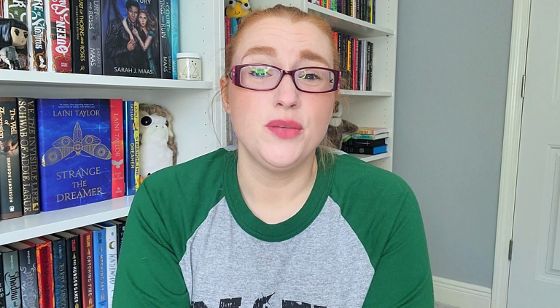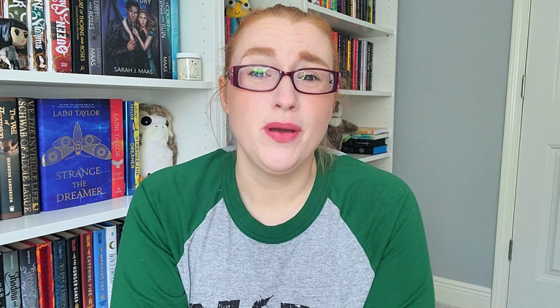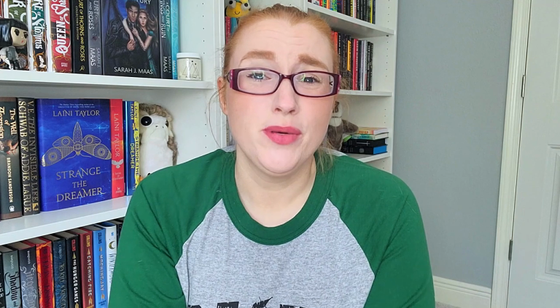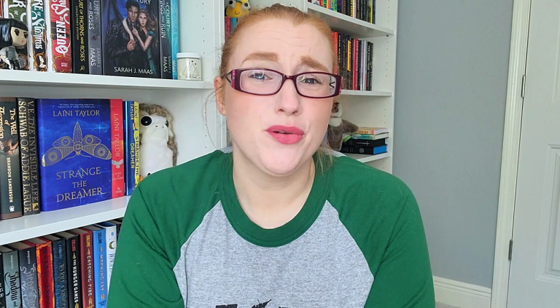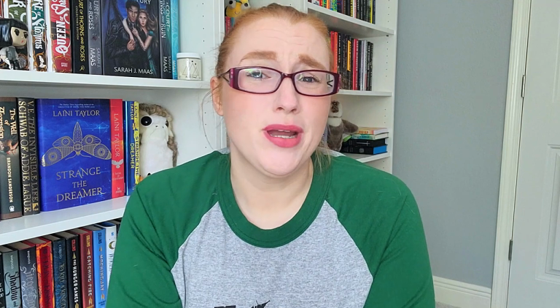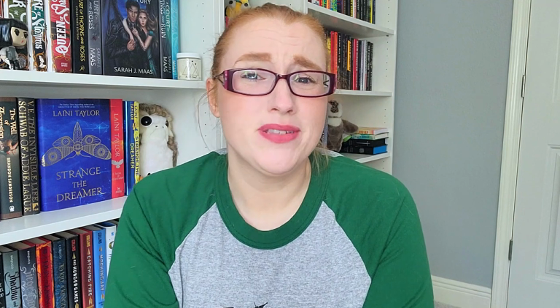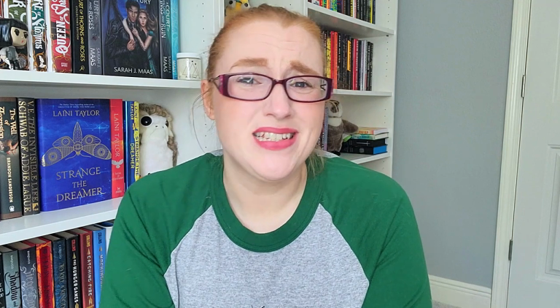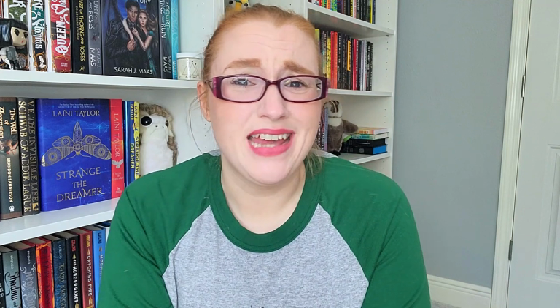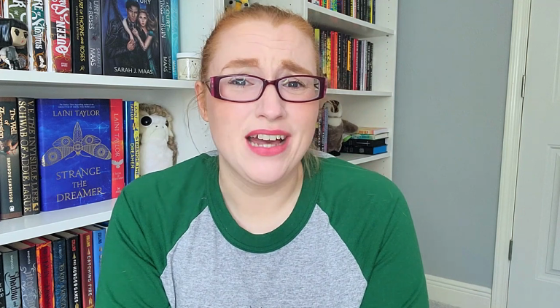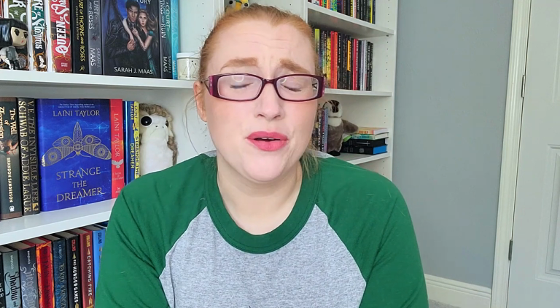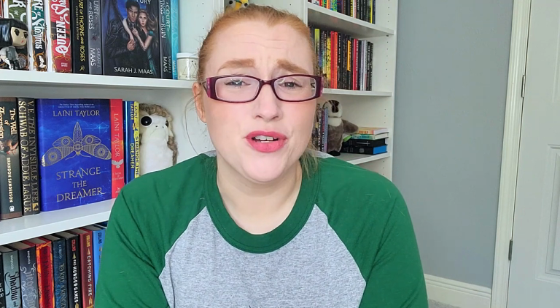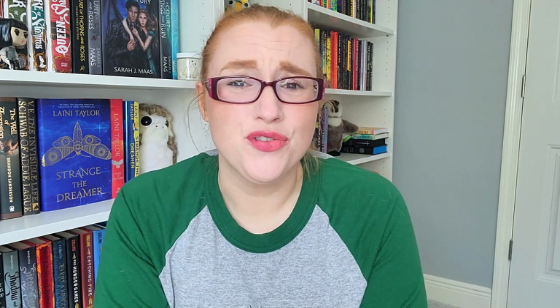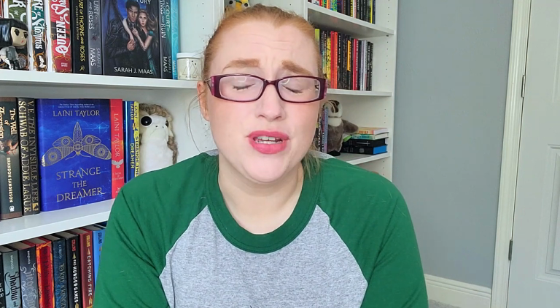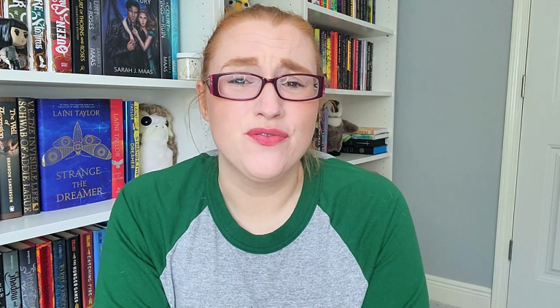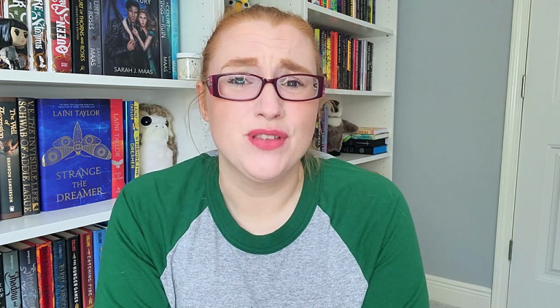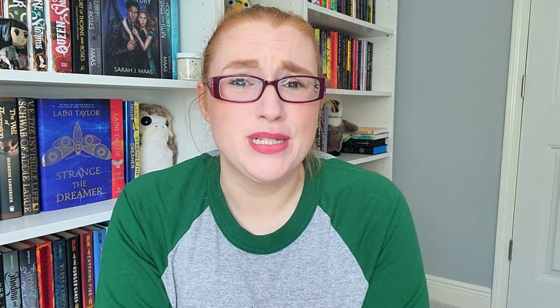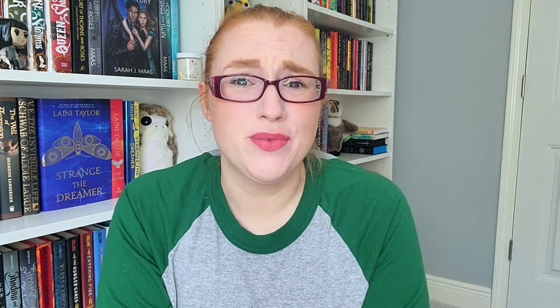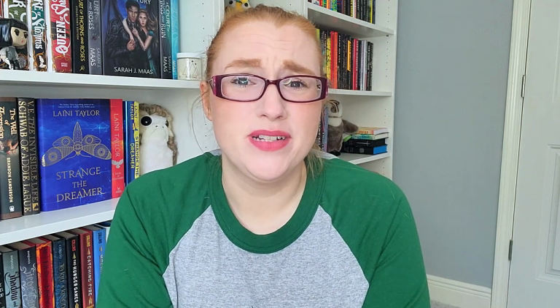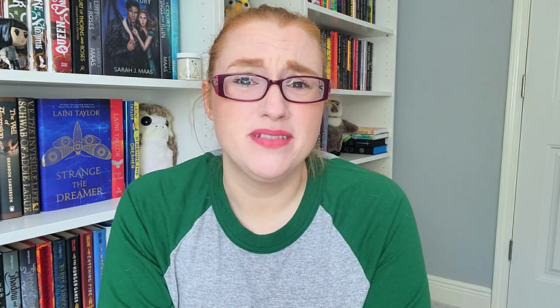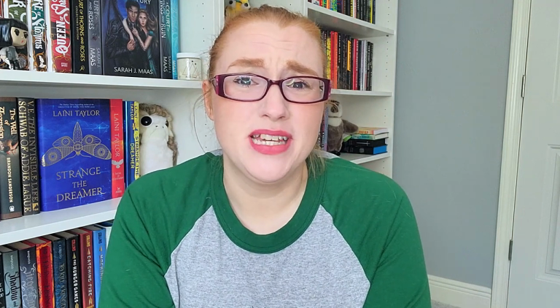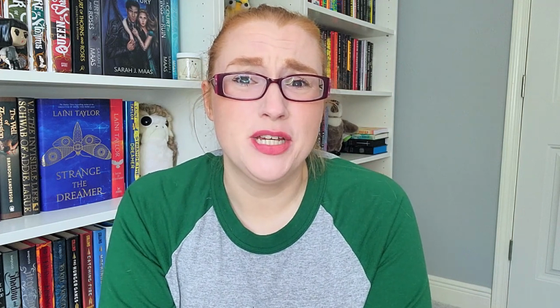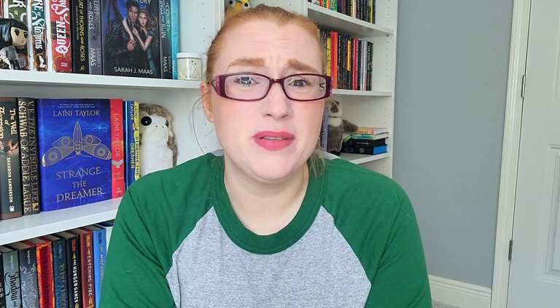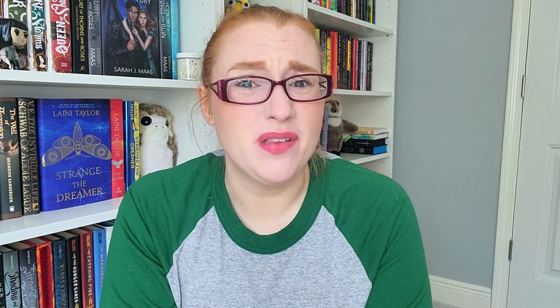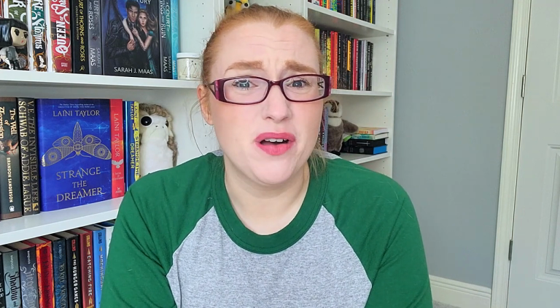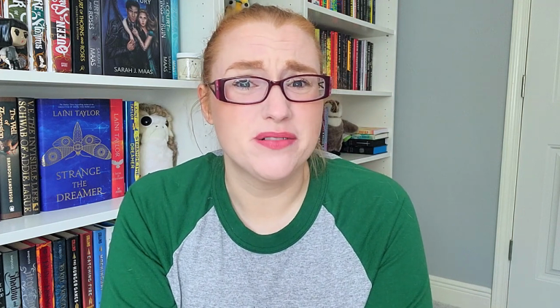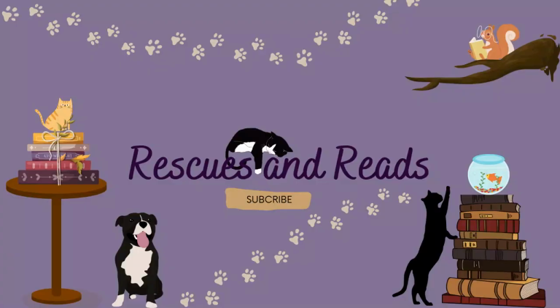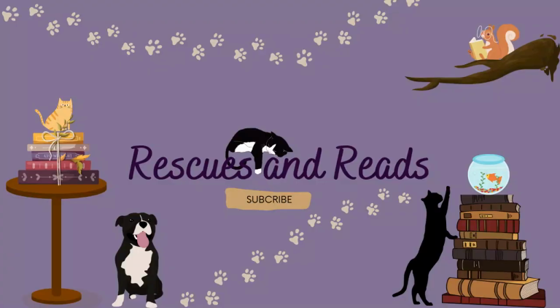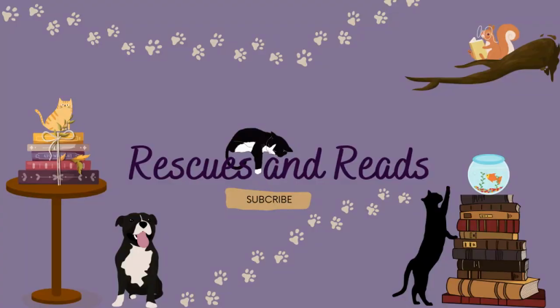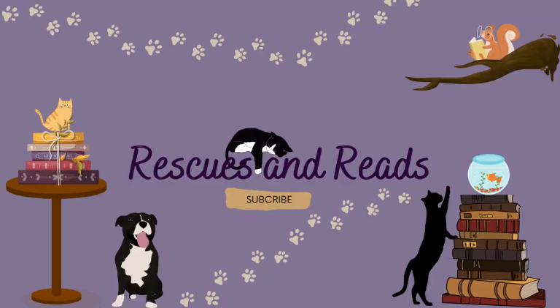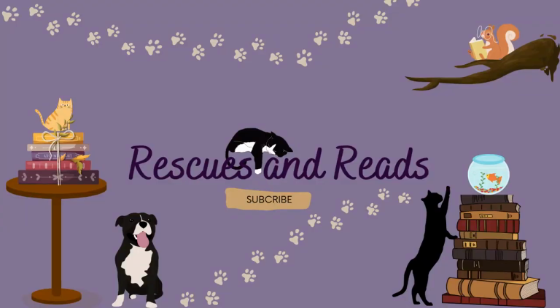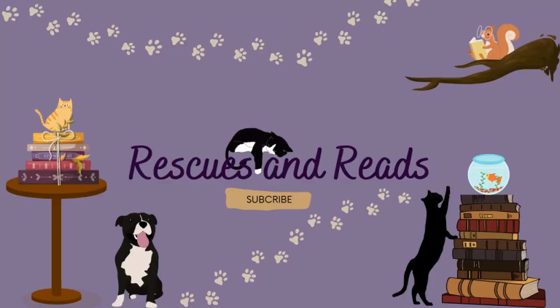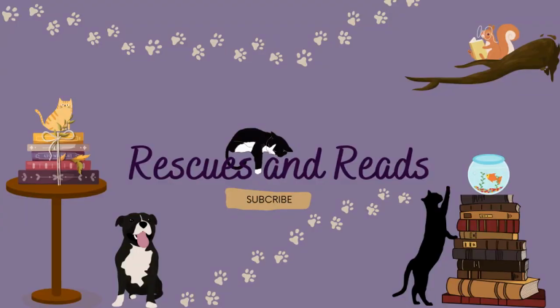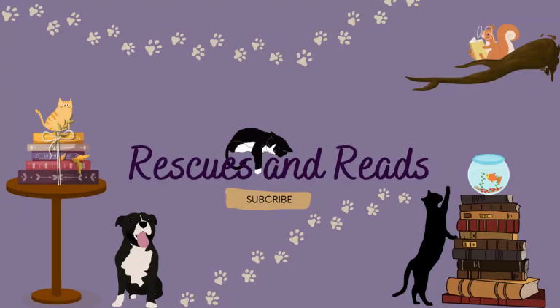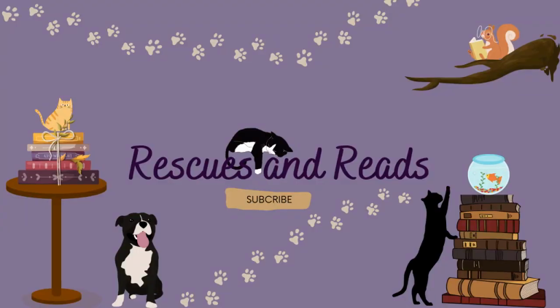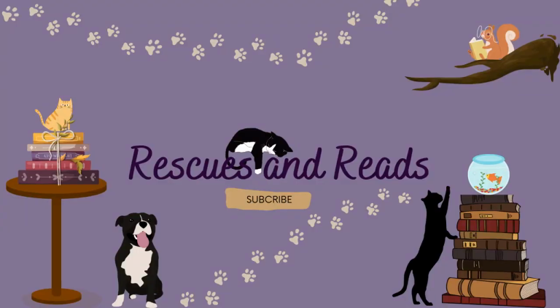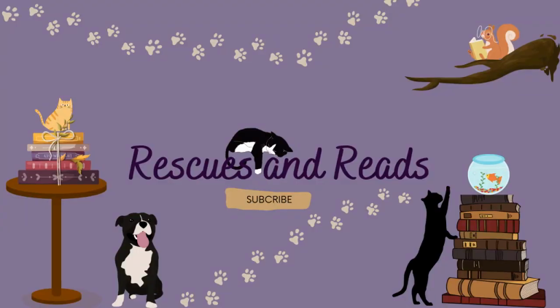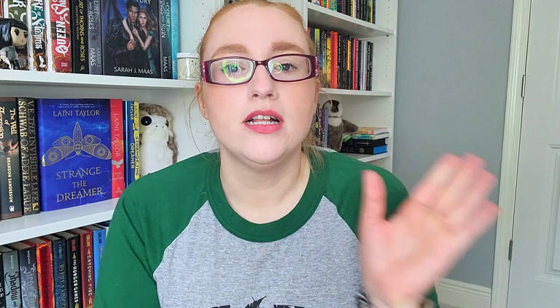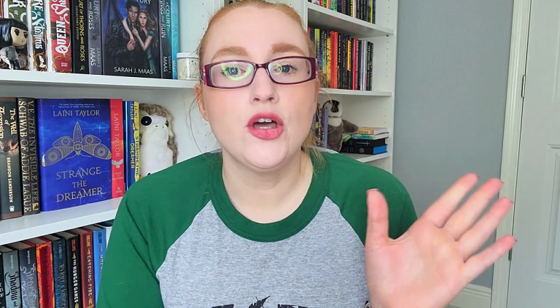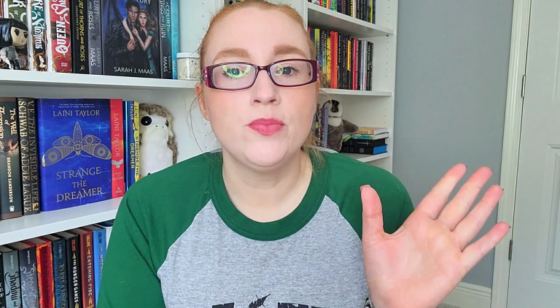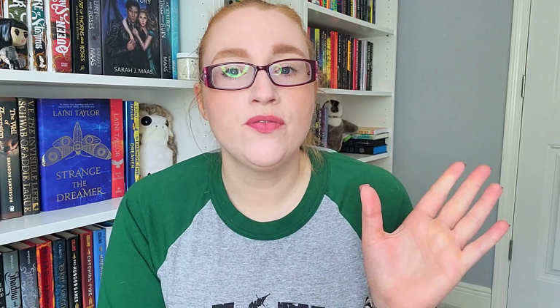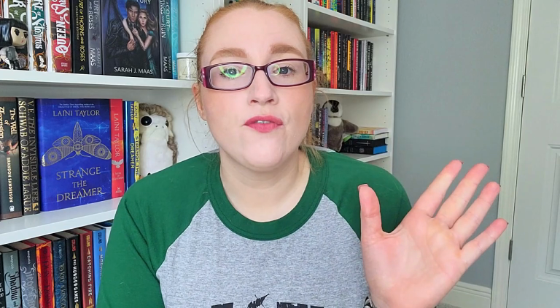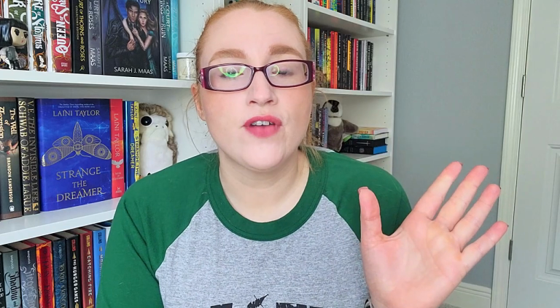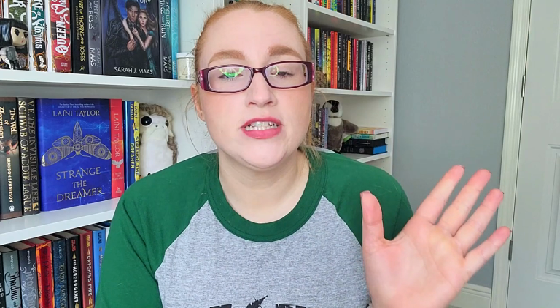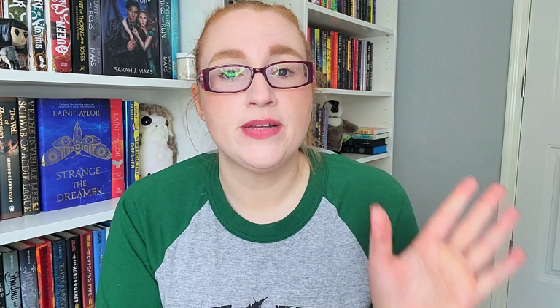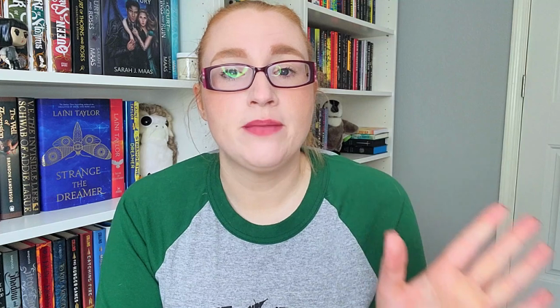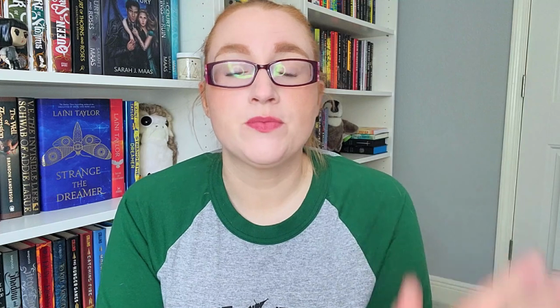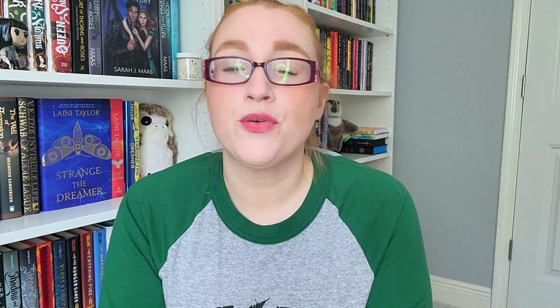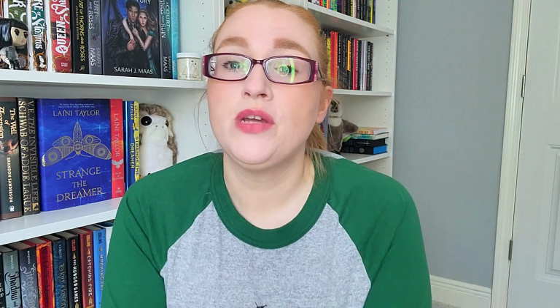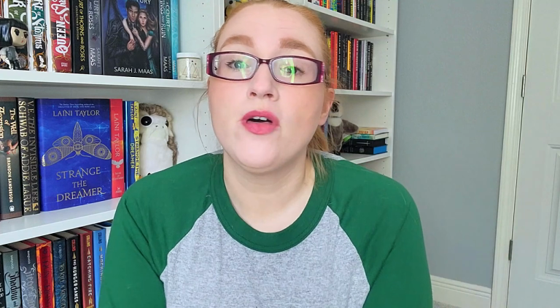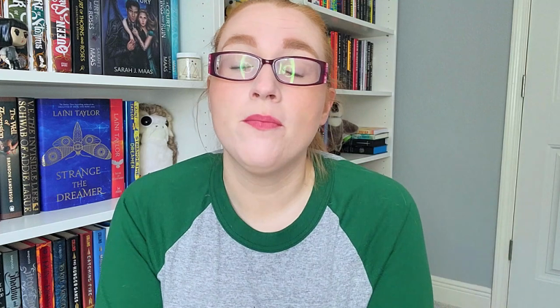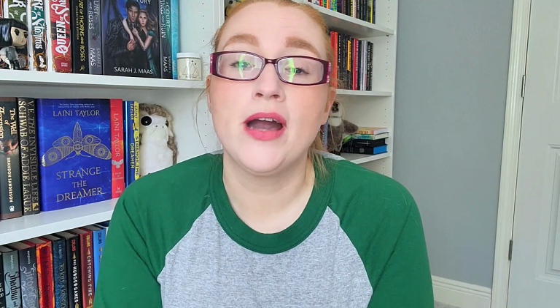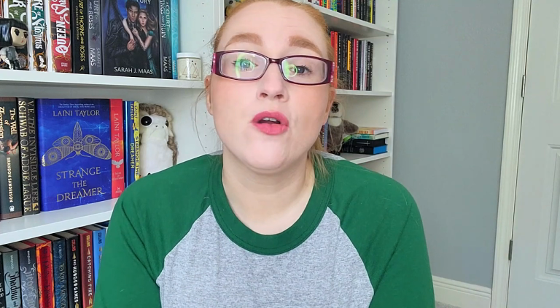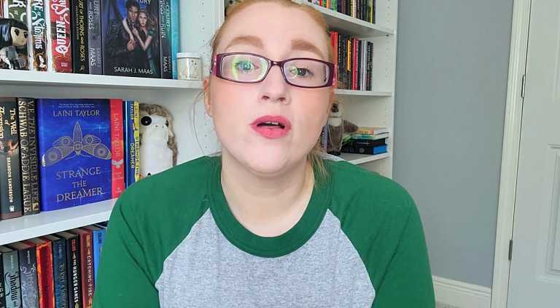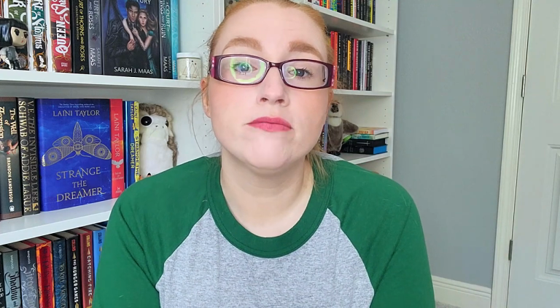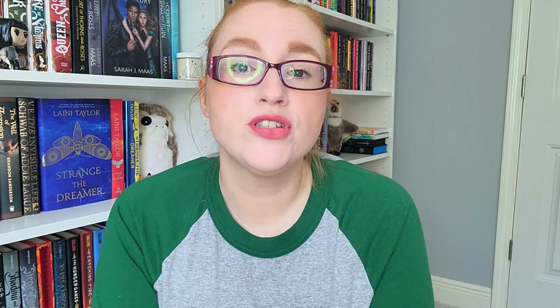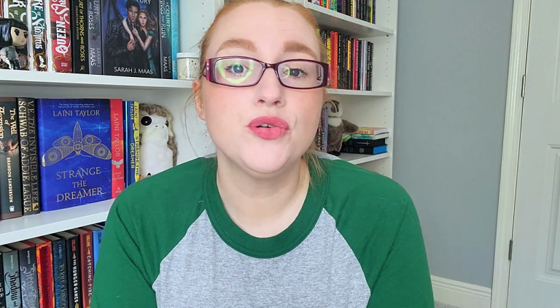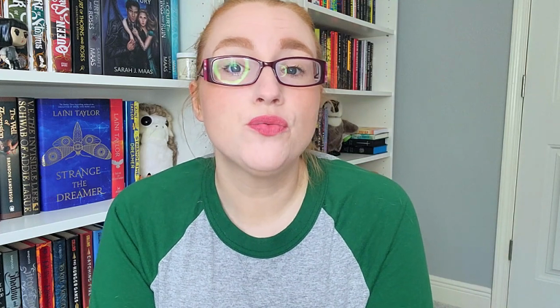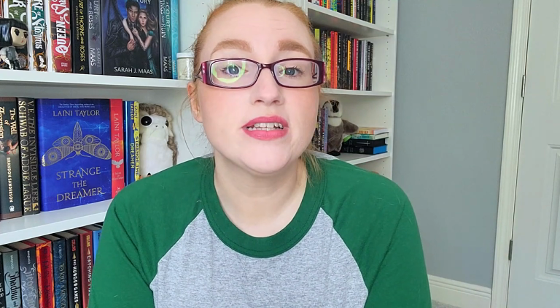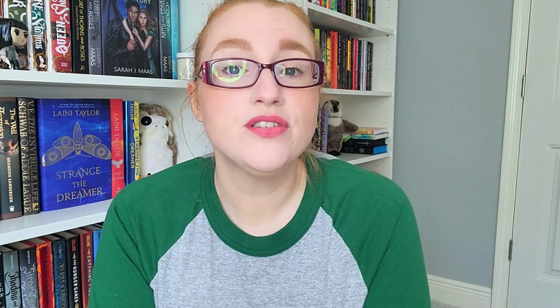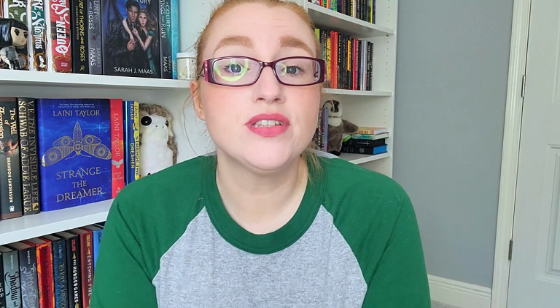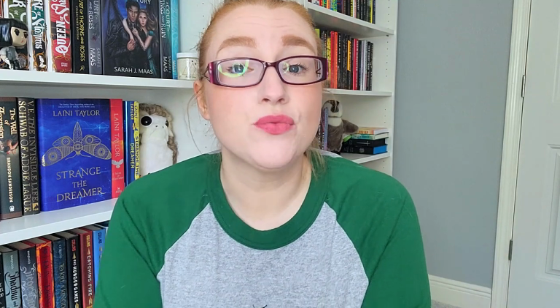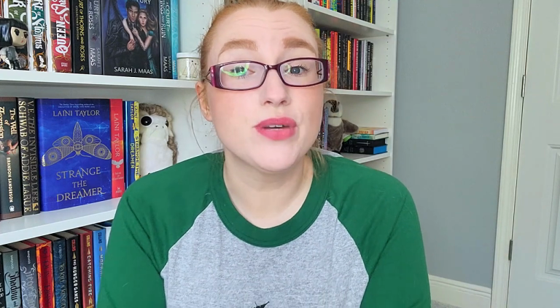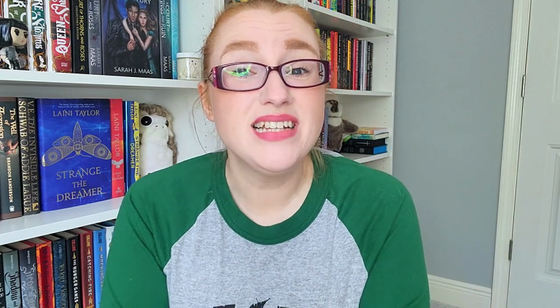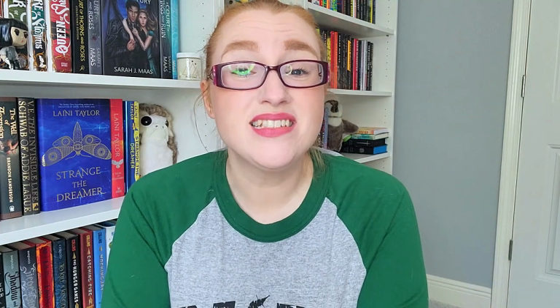You might want to grab a snack or a drink for this one — it could be long. Hello, beautiful friends. My name is Brittany. Welcome back, or welcome, to Rescues and Reads.